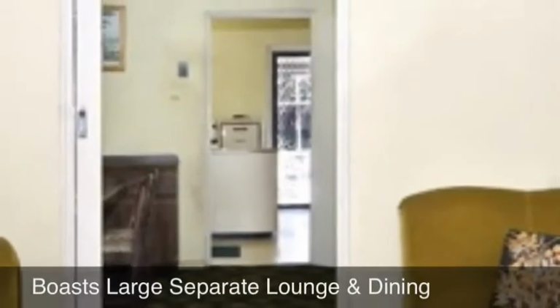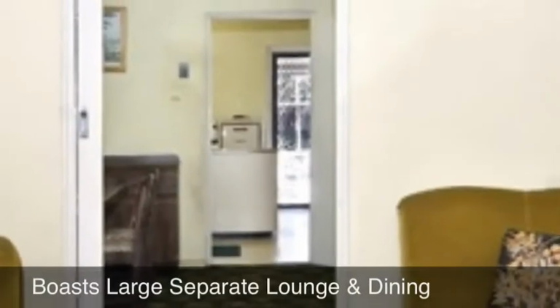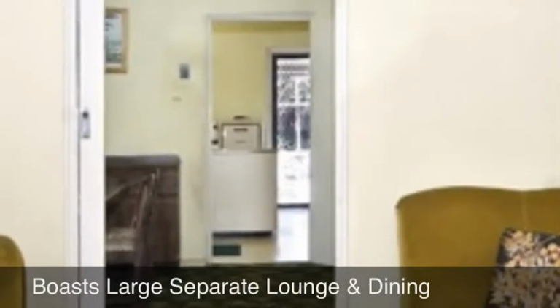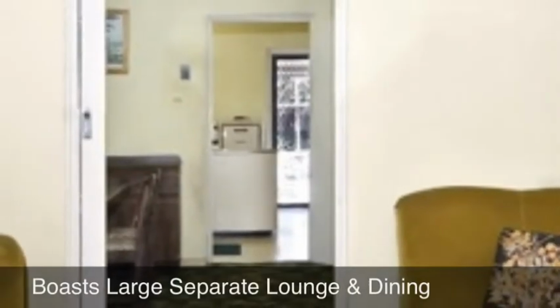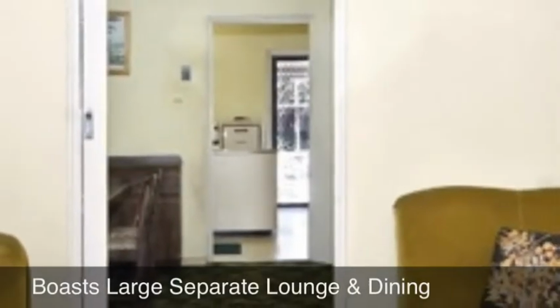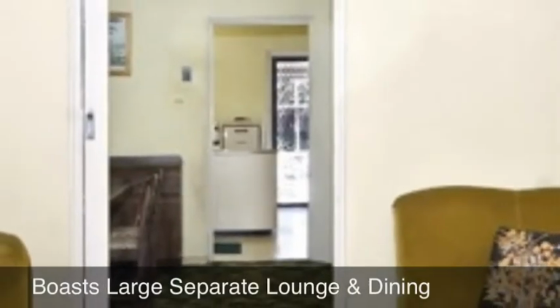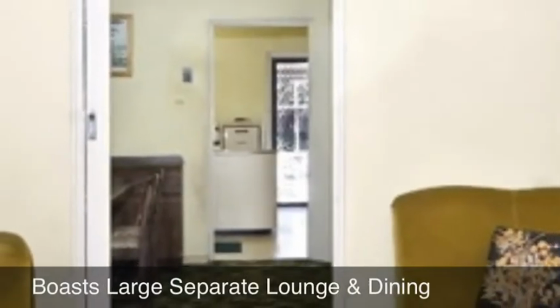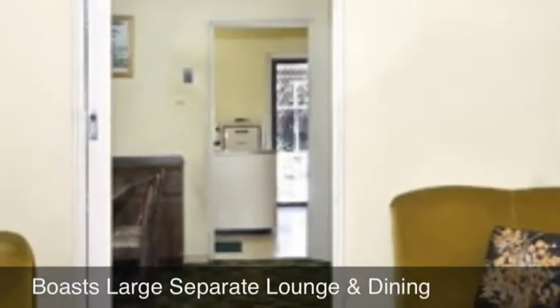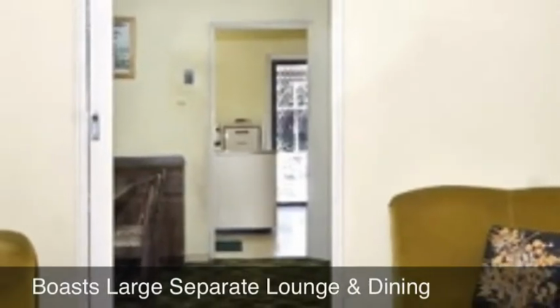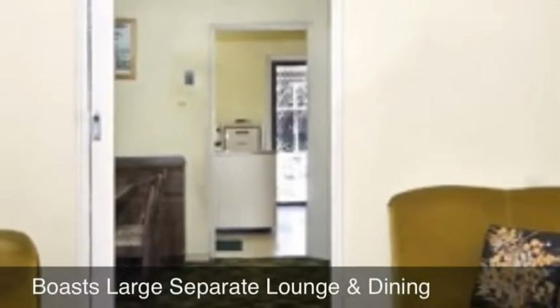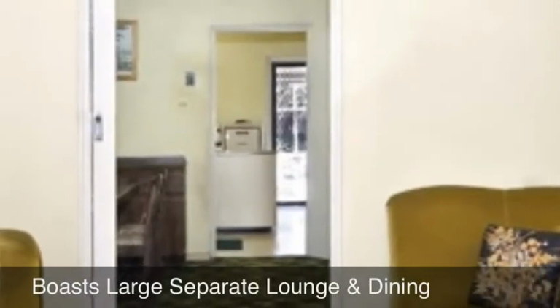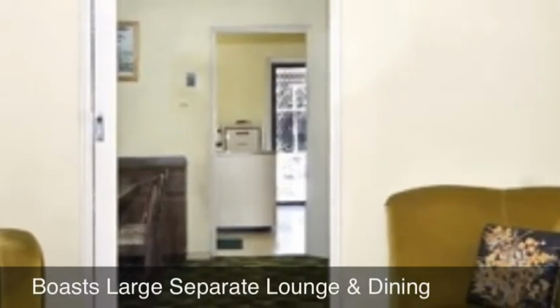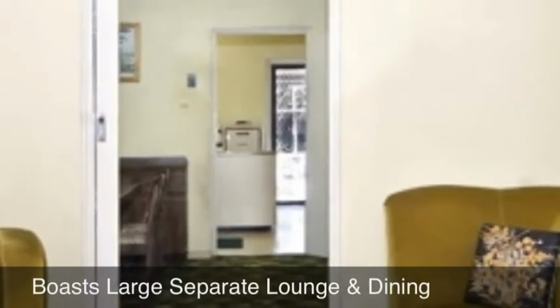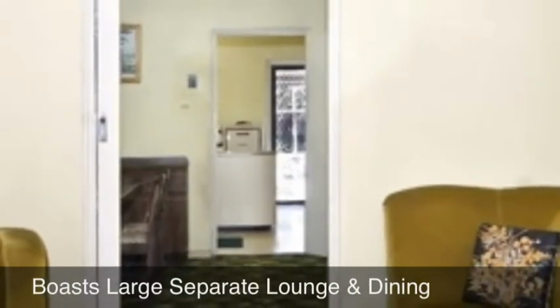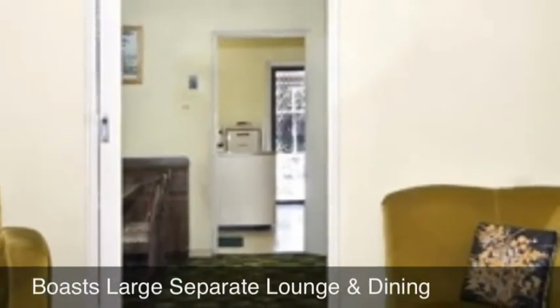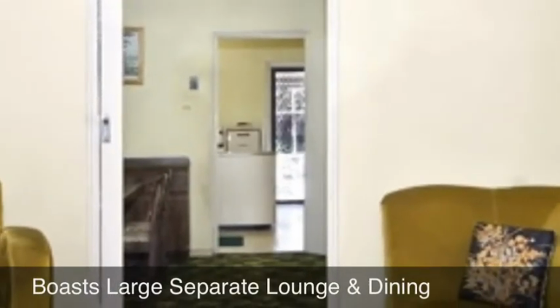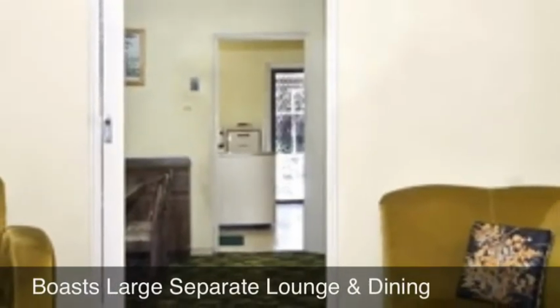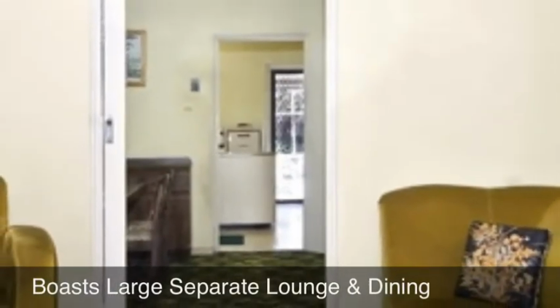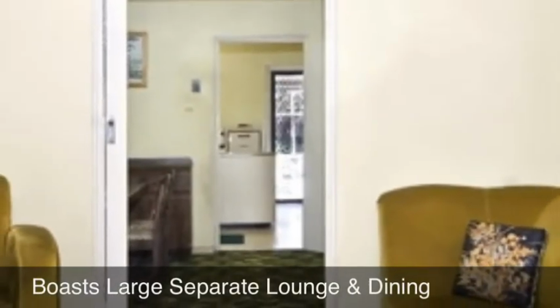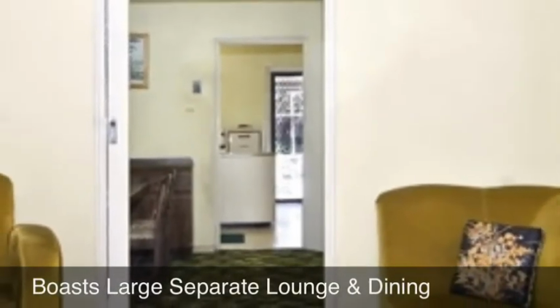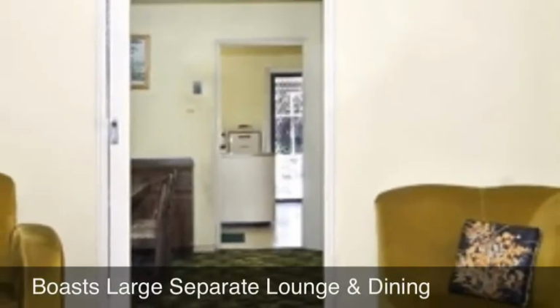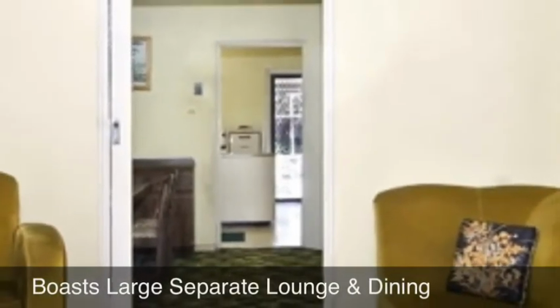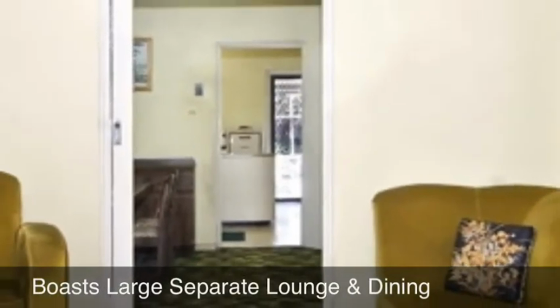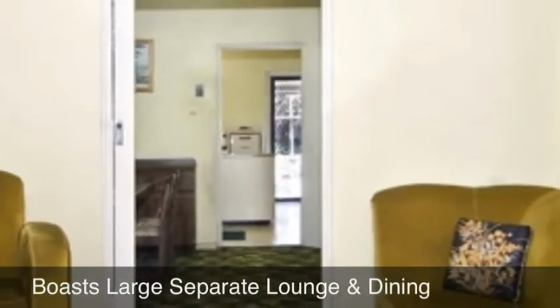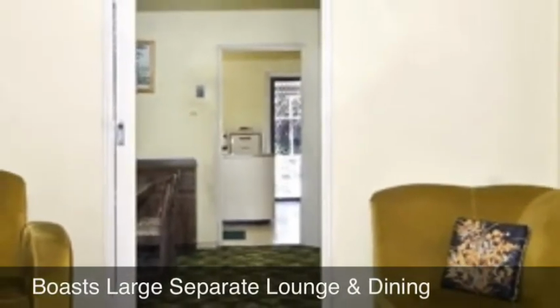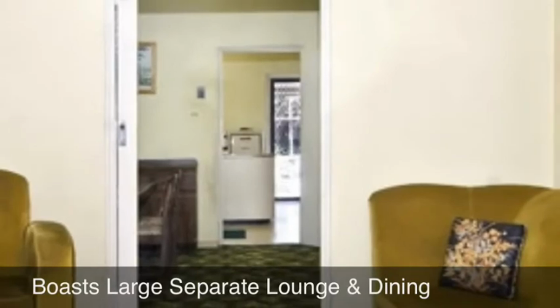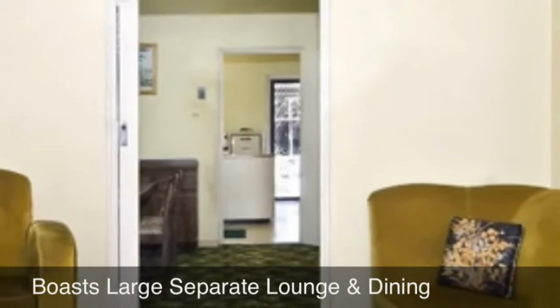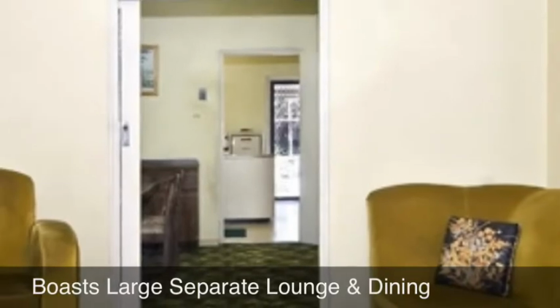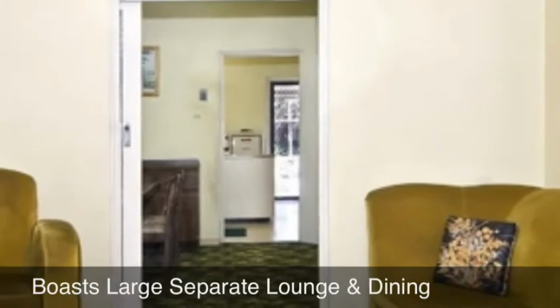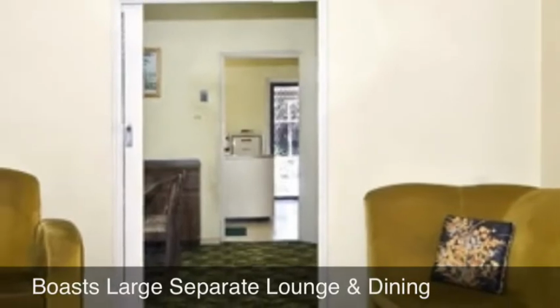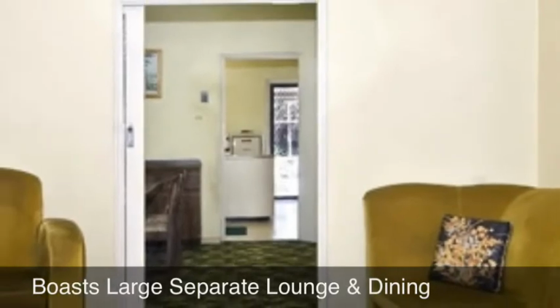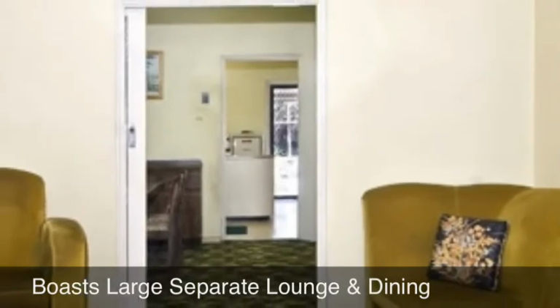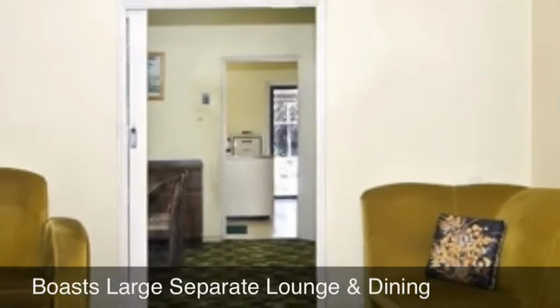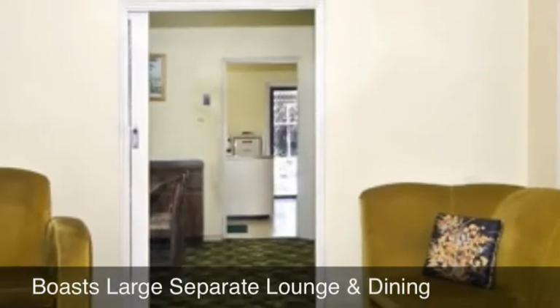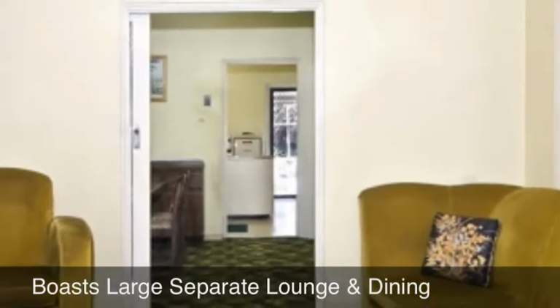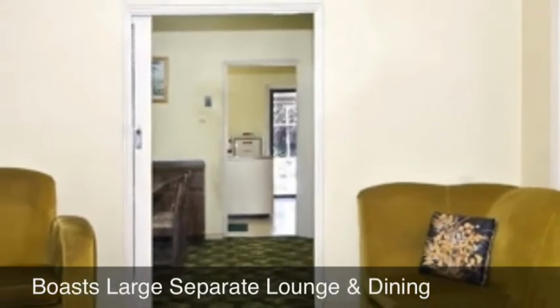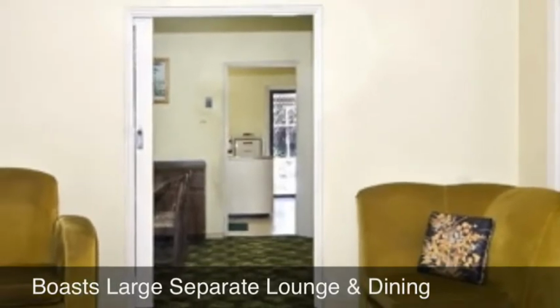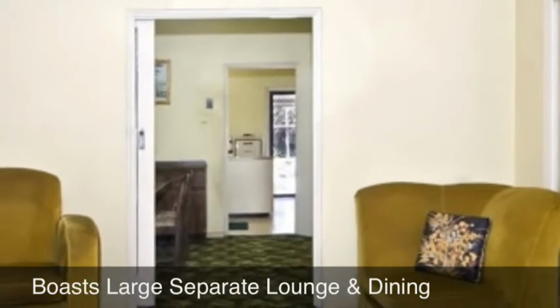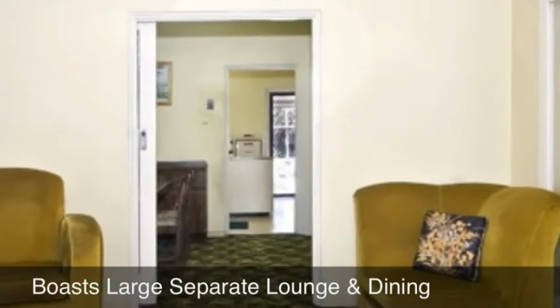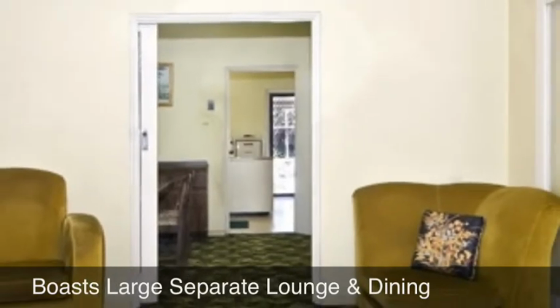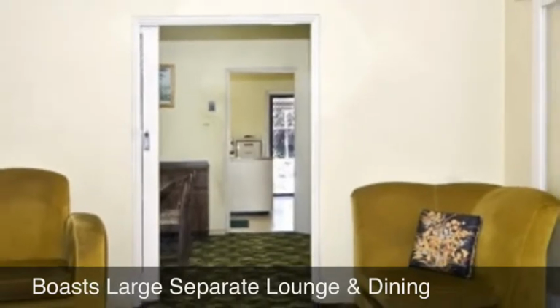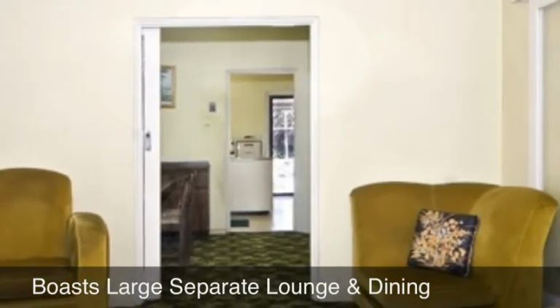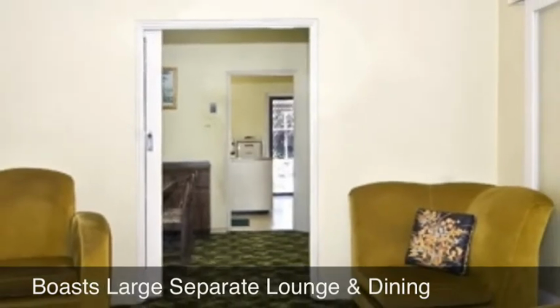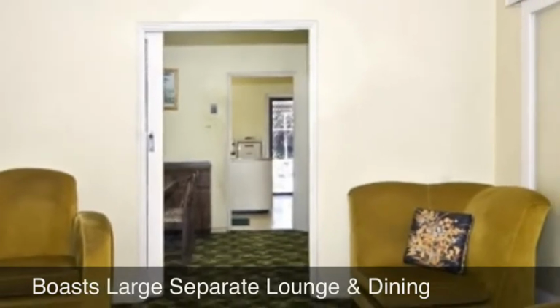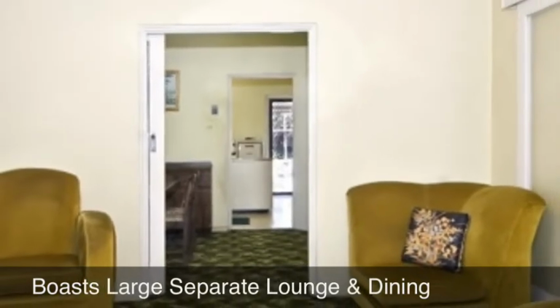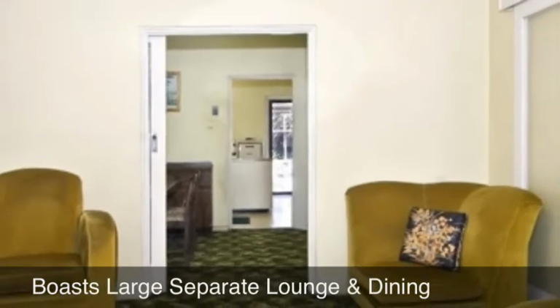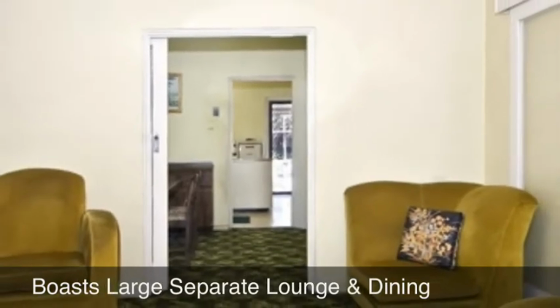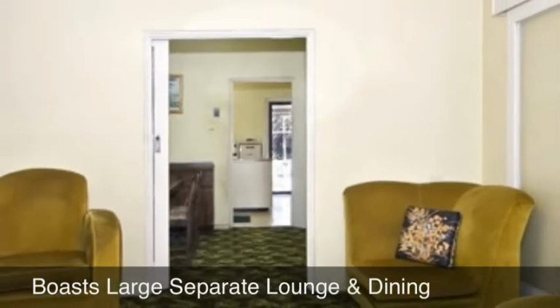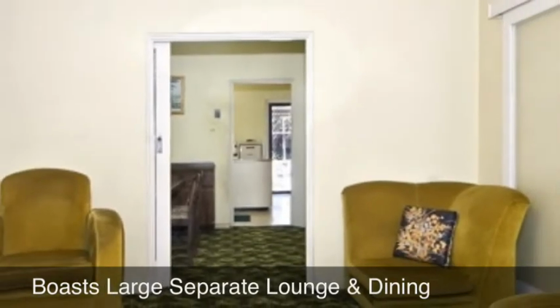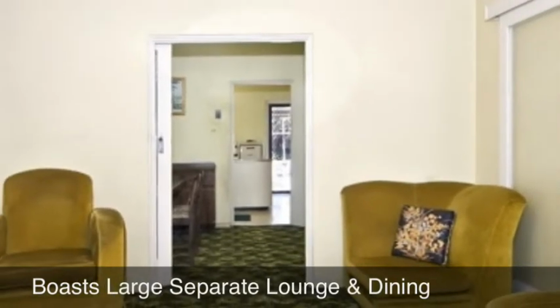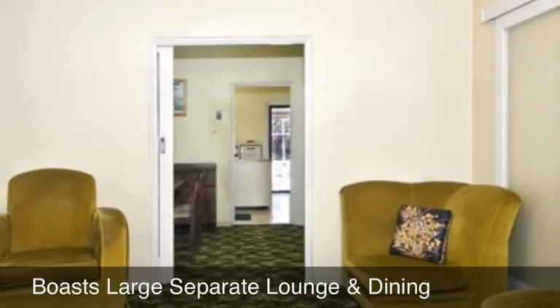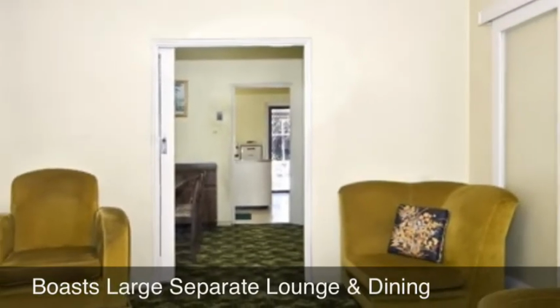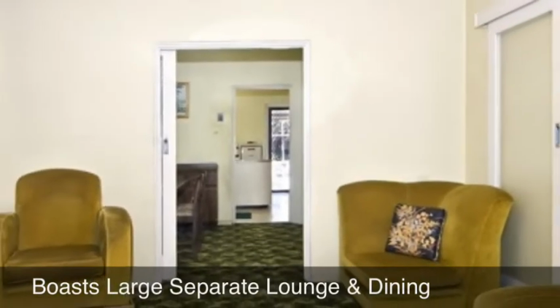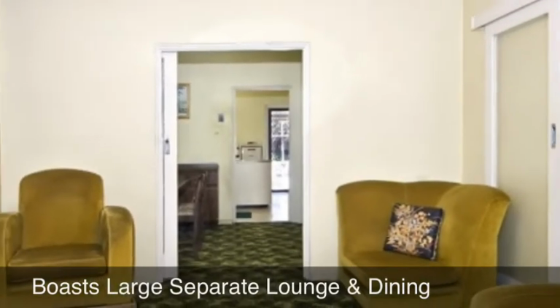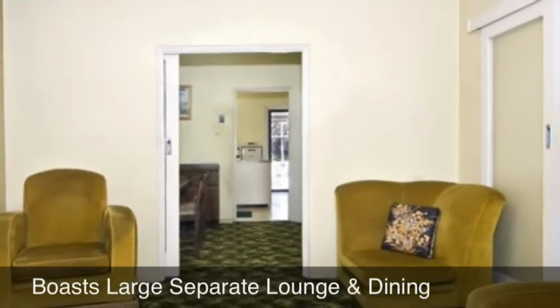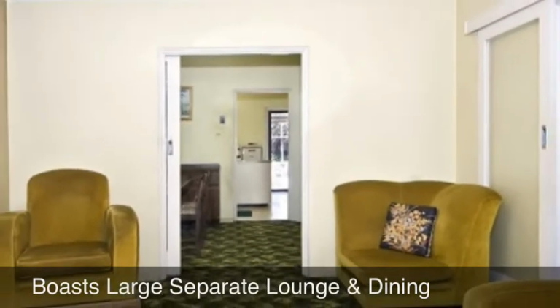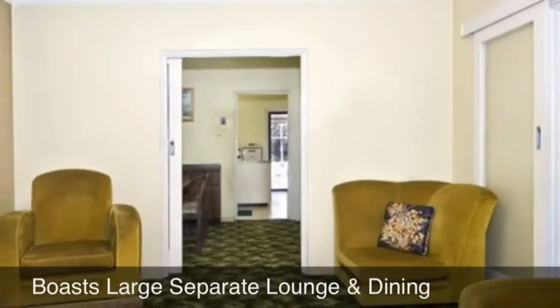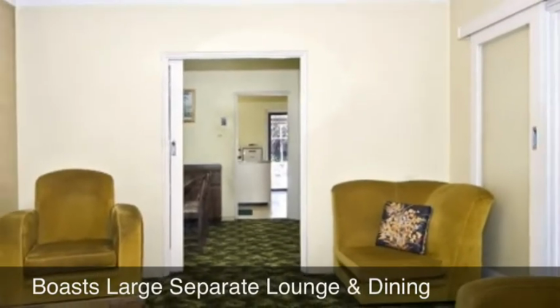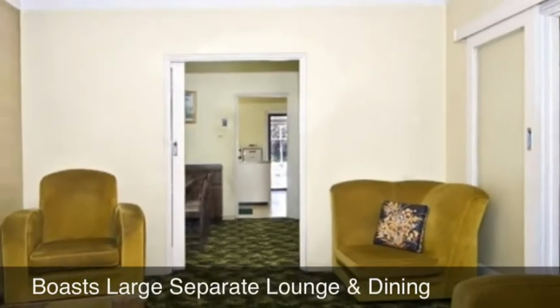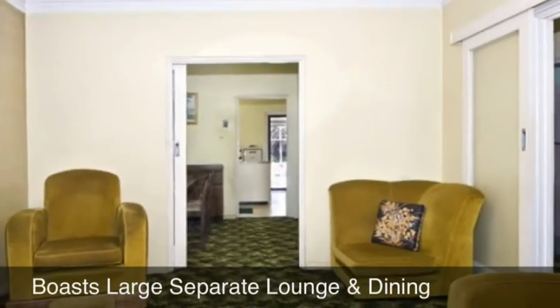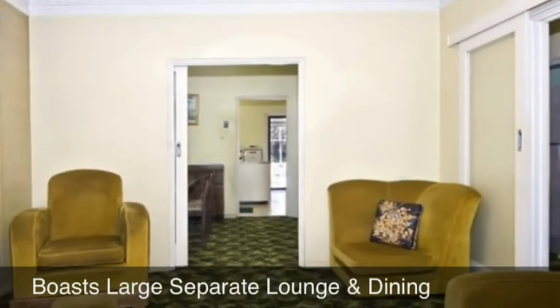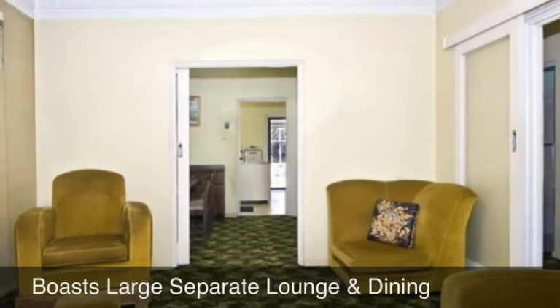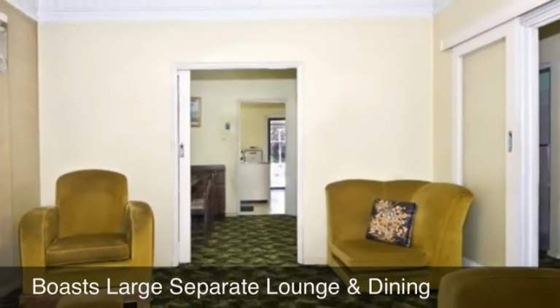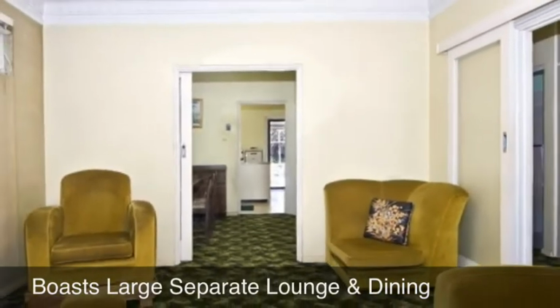This great family home offers an abundance of space, with a free flowing floor plan that boasts a large separate lounge and dining area.